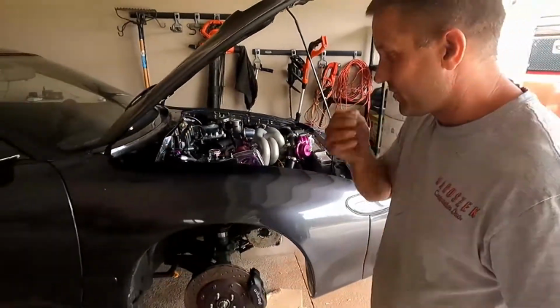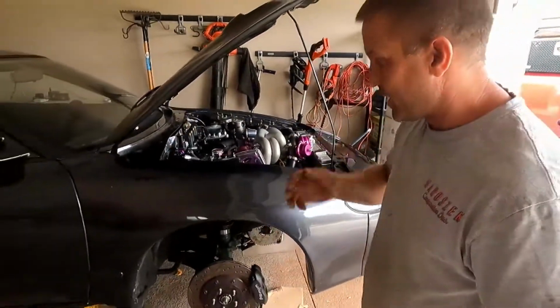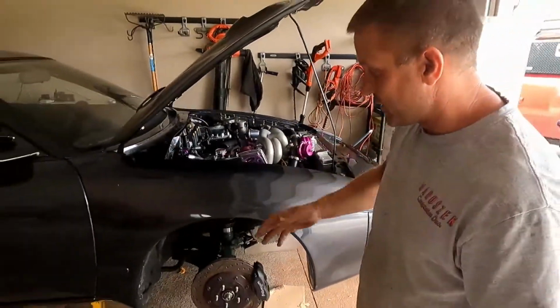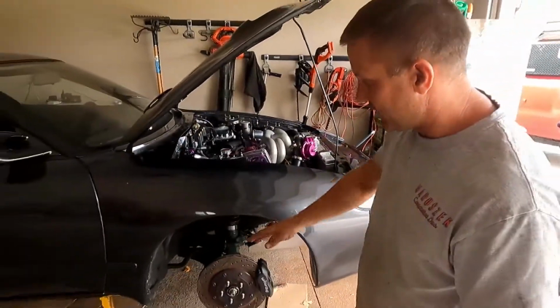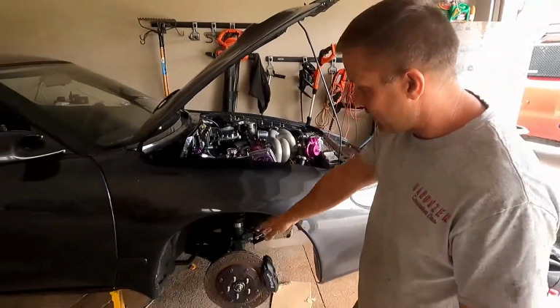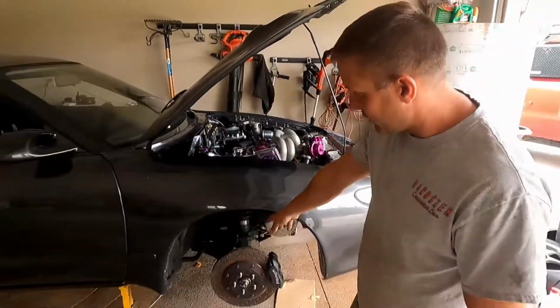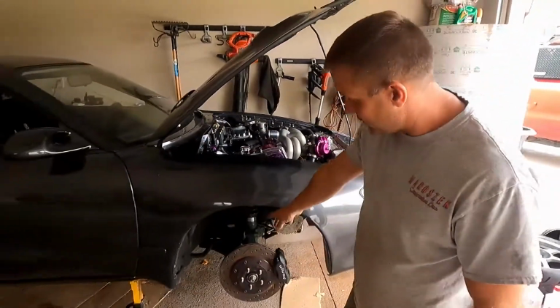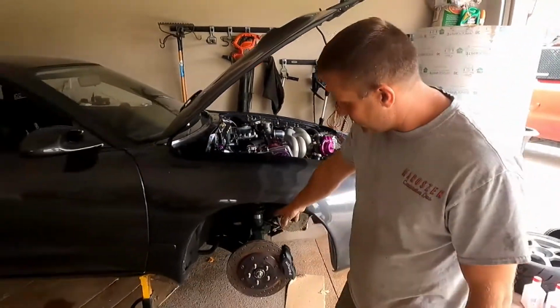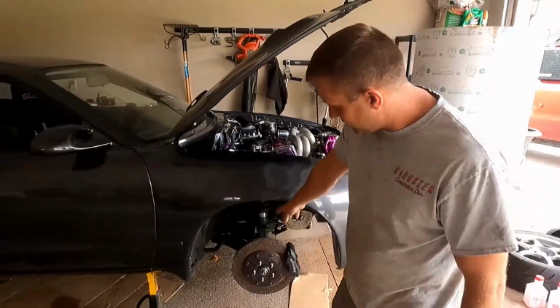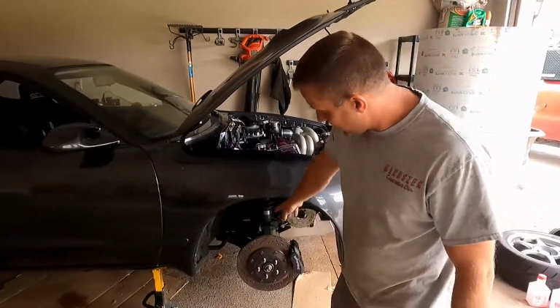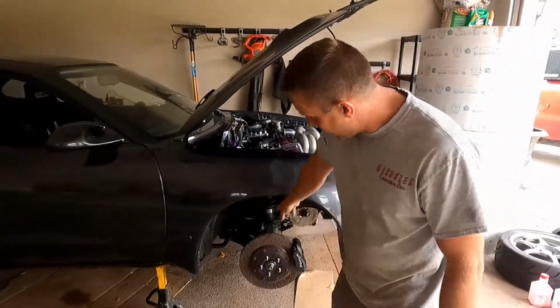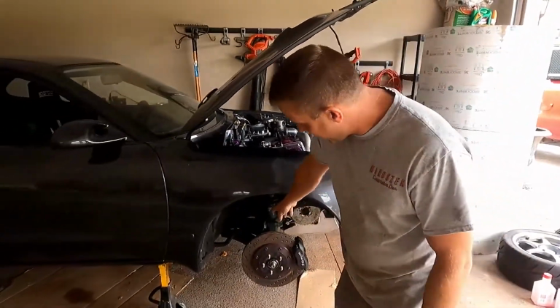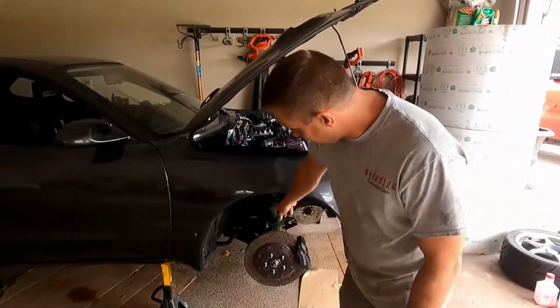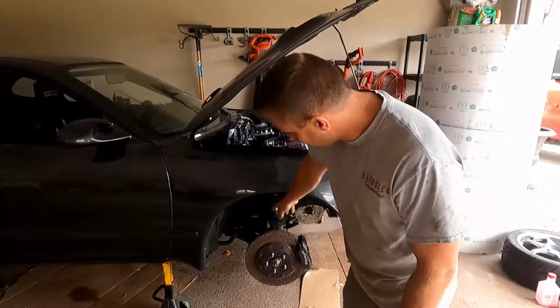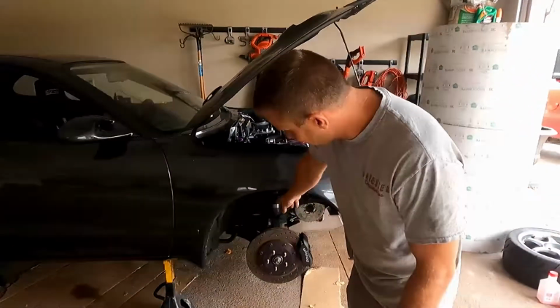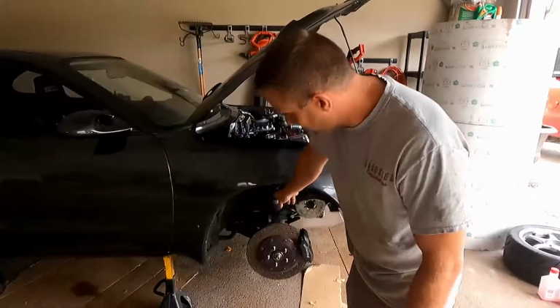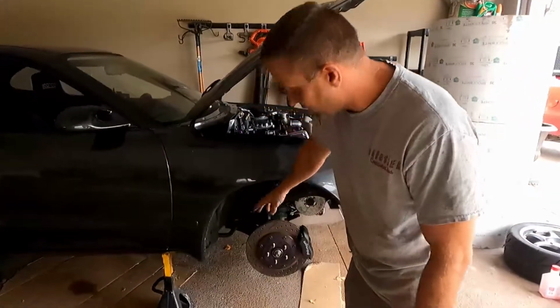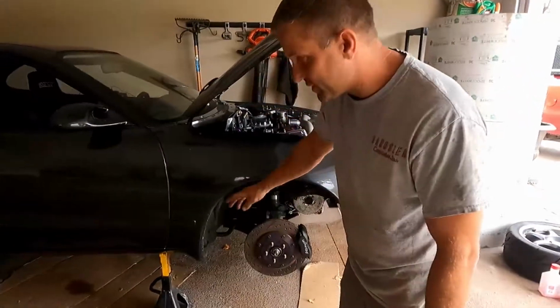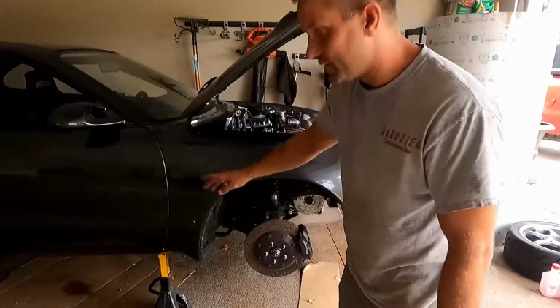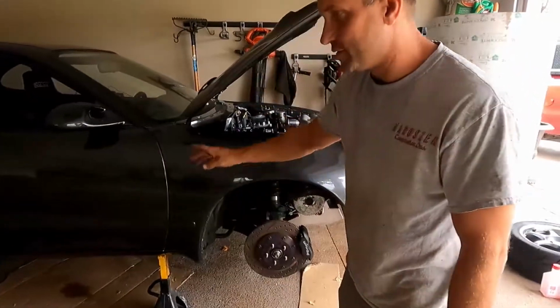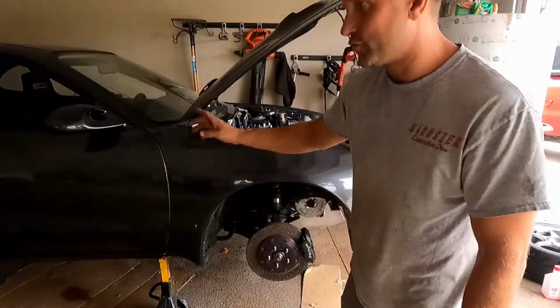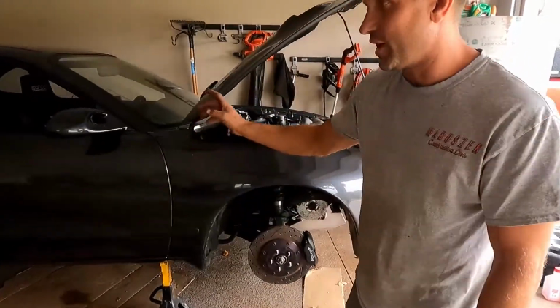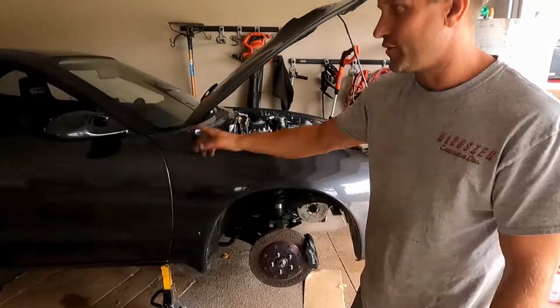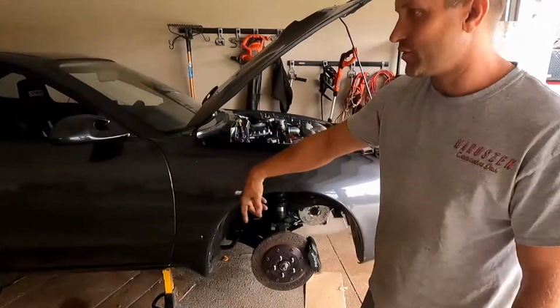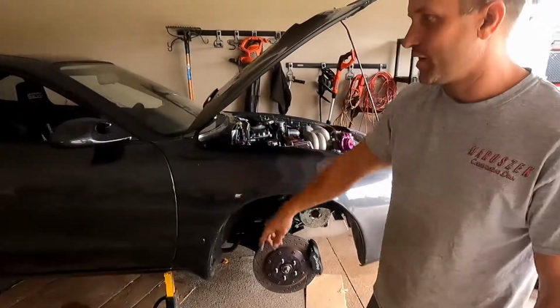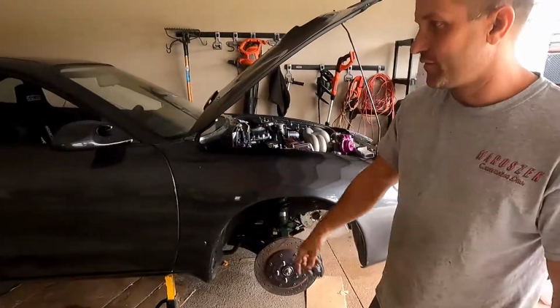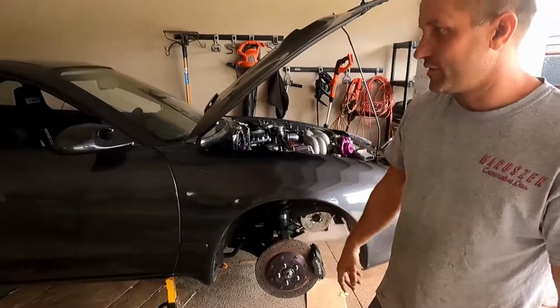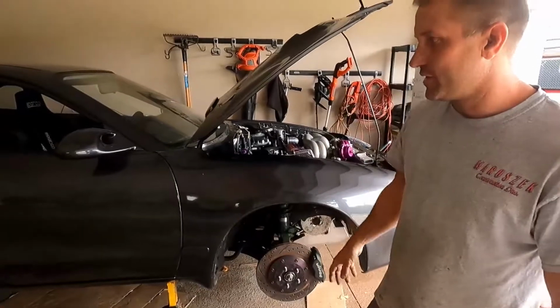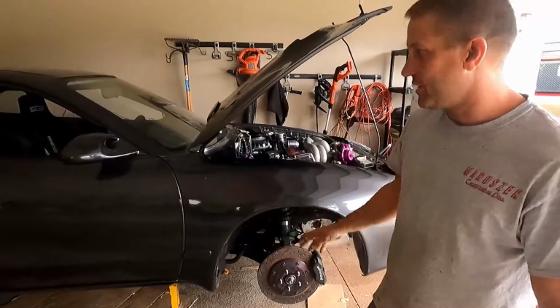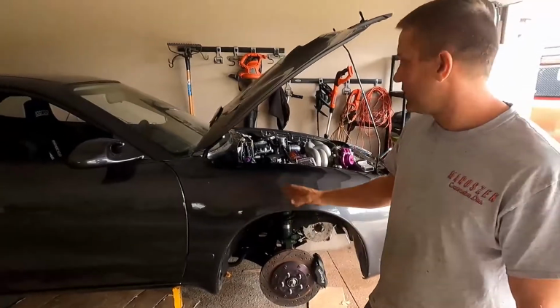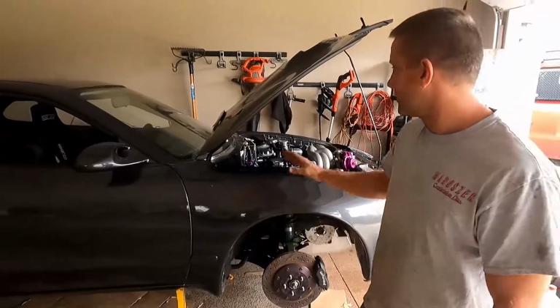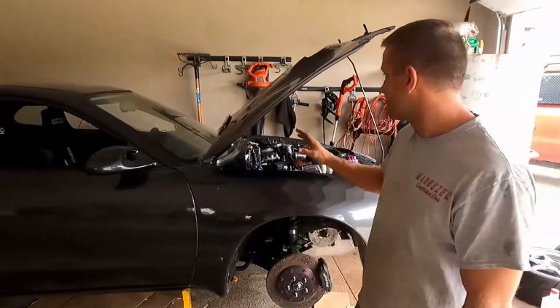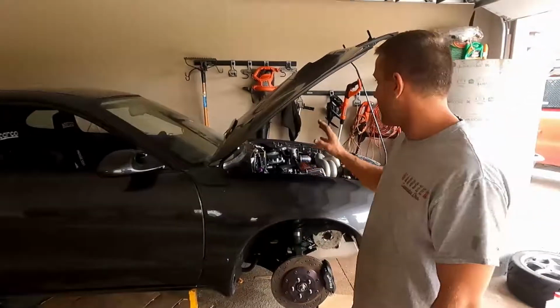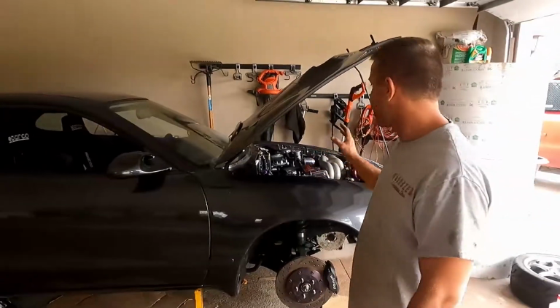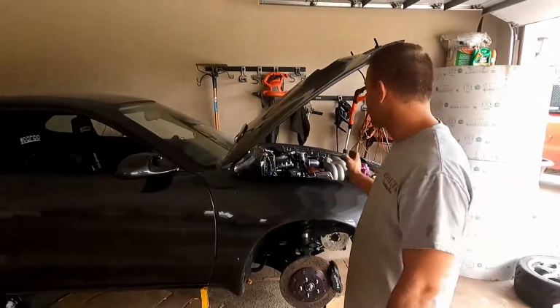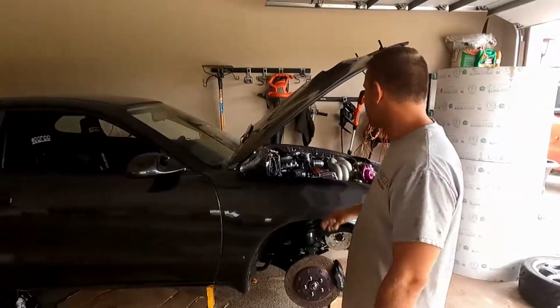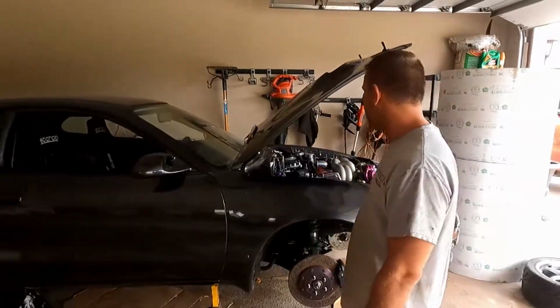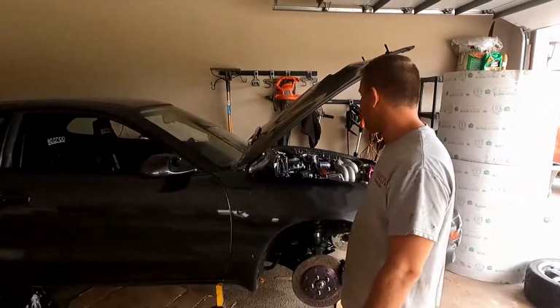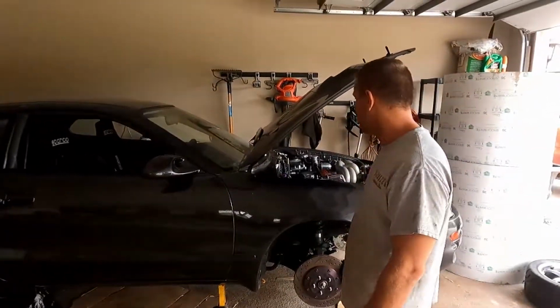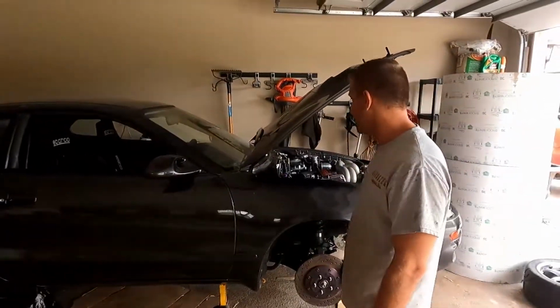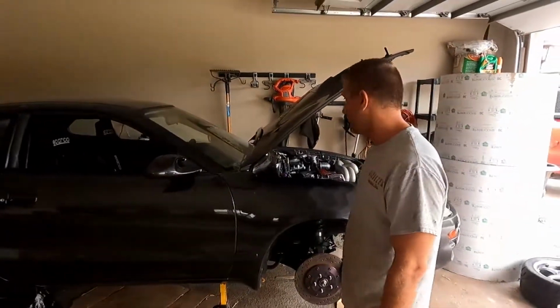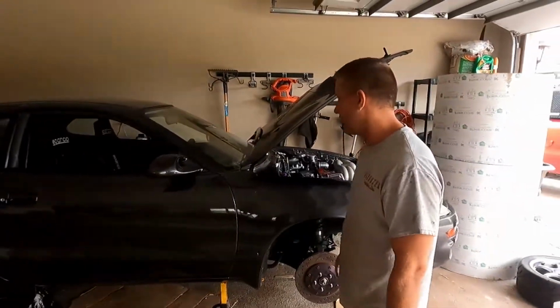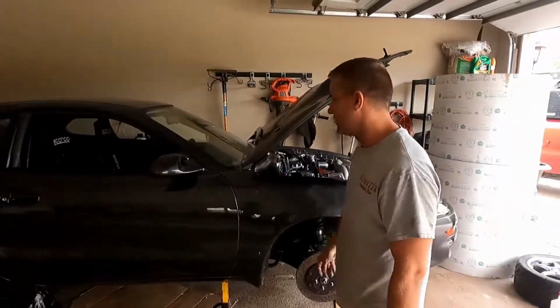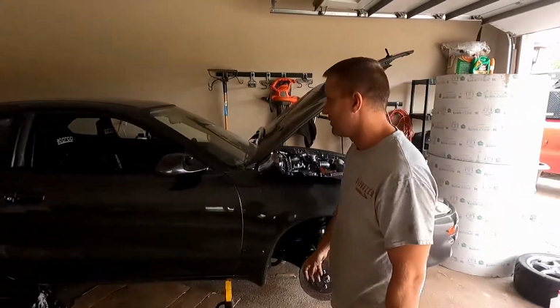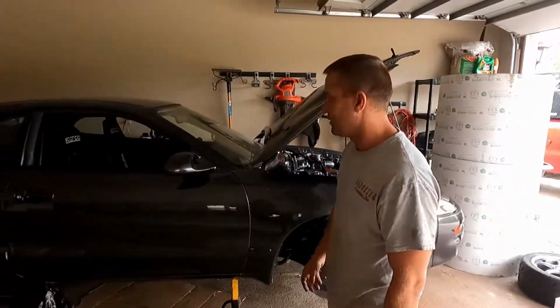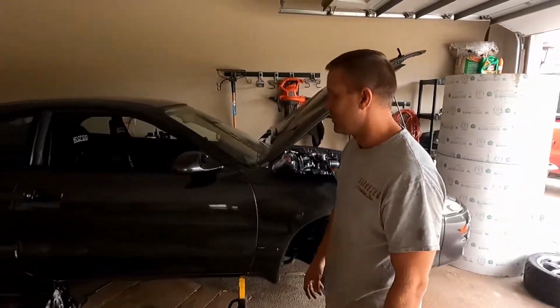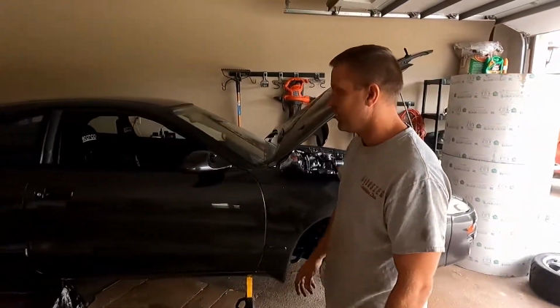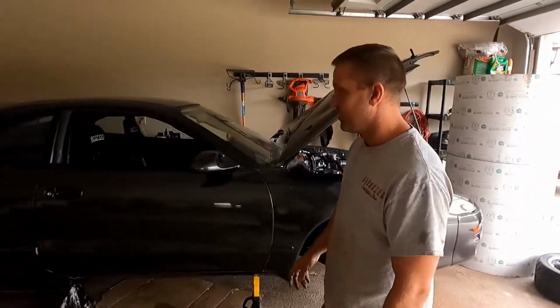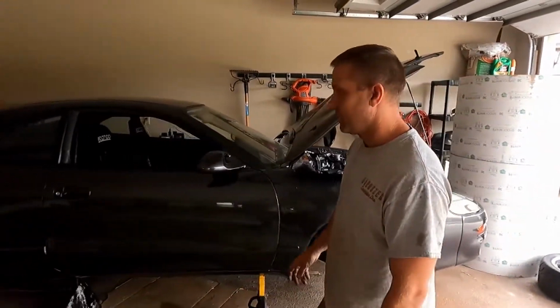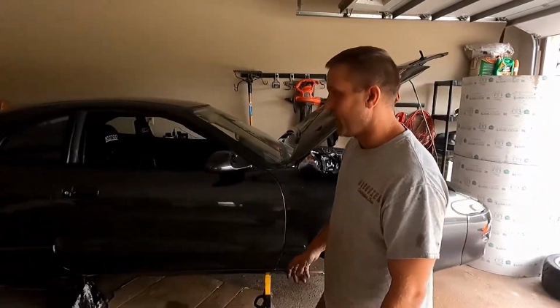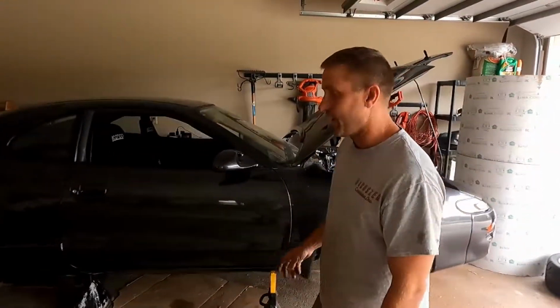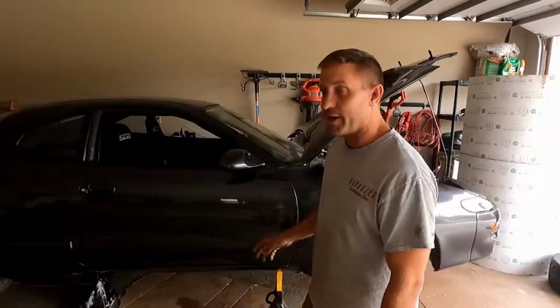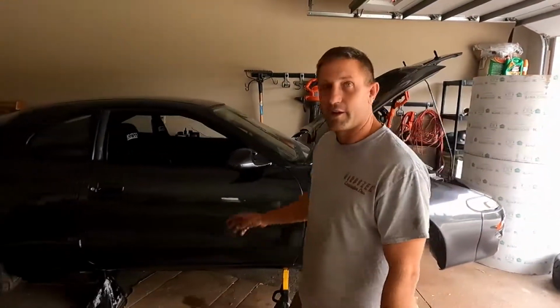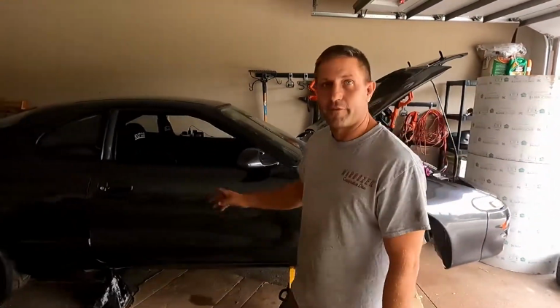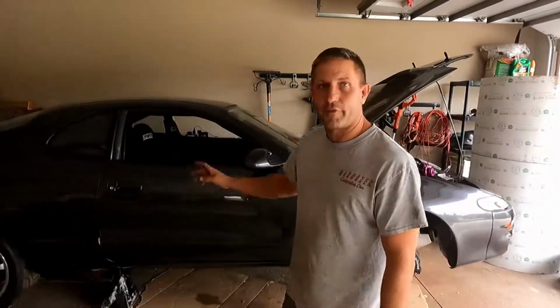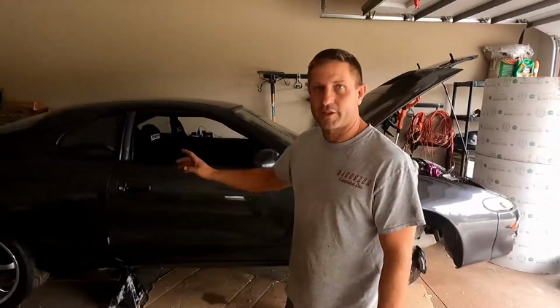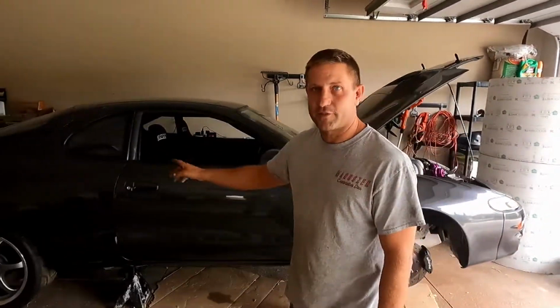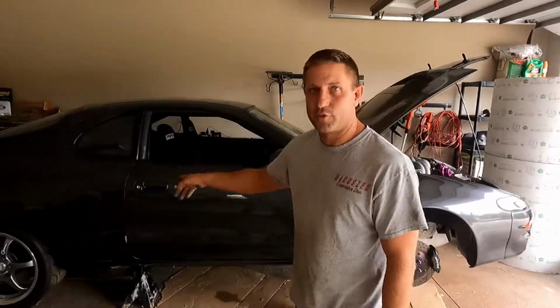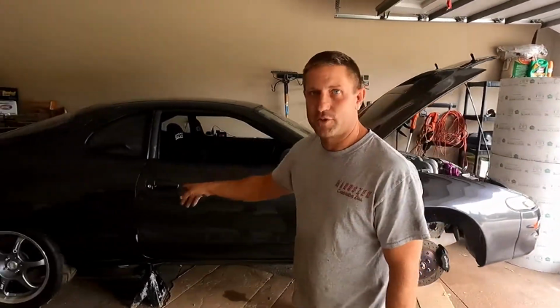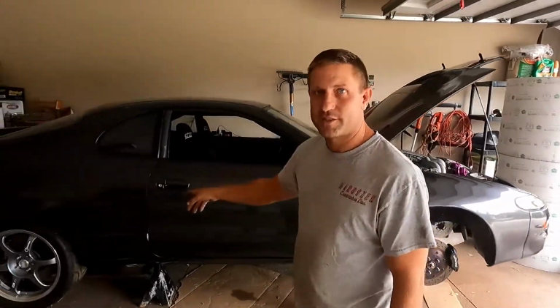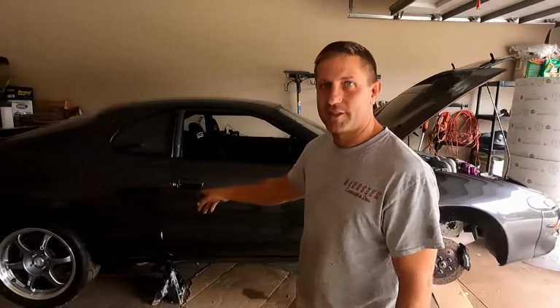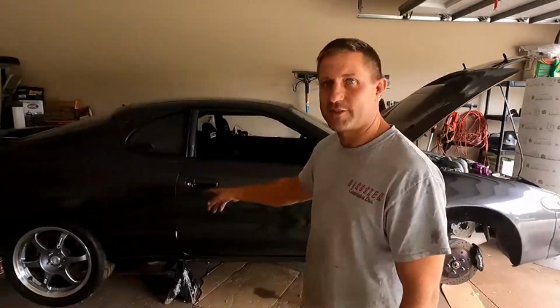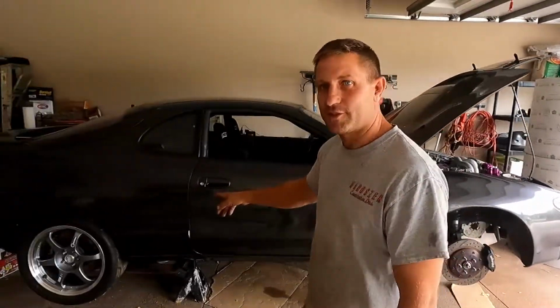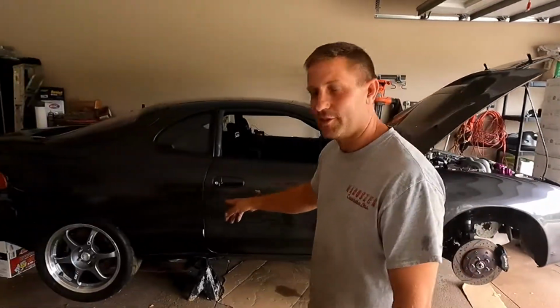As you can see, the axles and everything's in. Drive shaft is in. Exhaust is fully in. I added a flex fuel sensor.